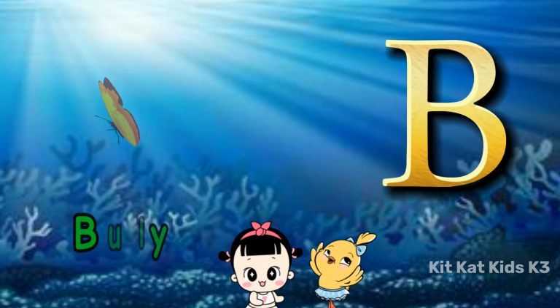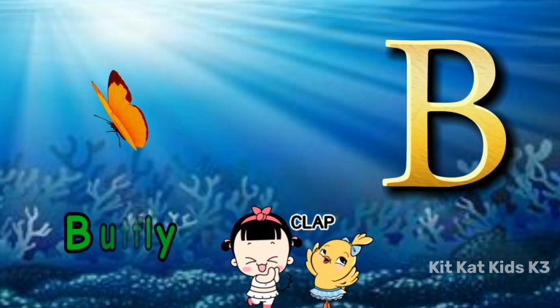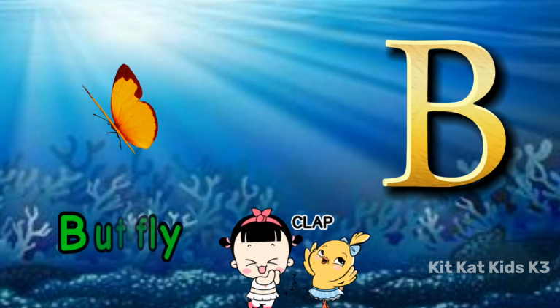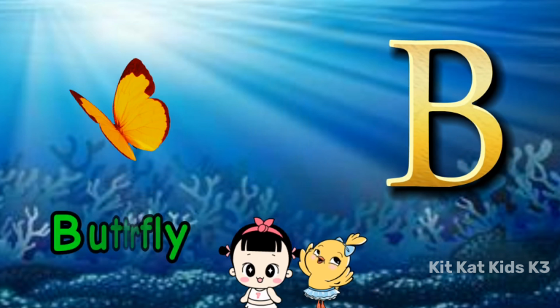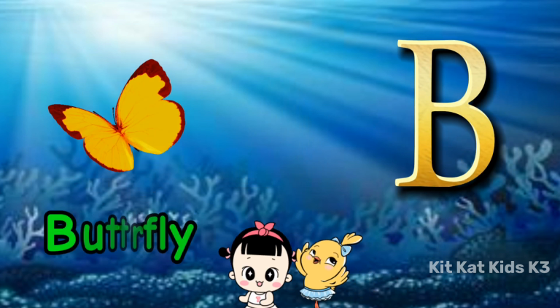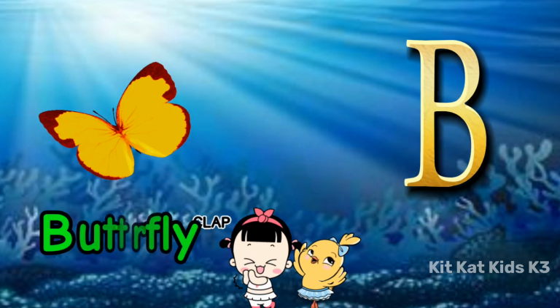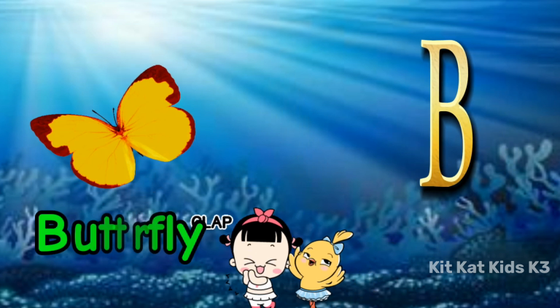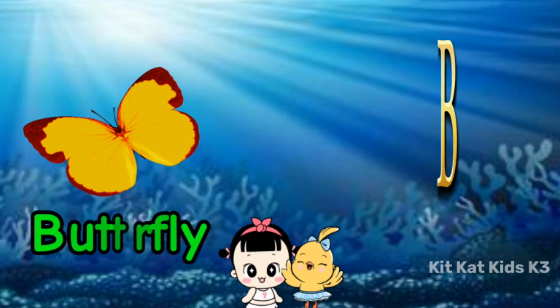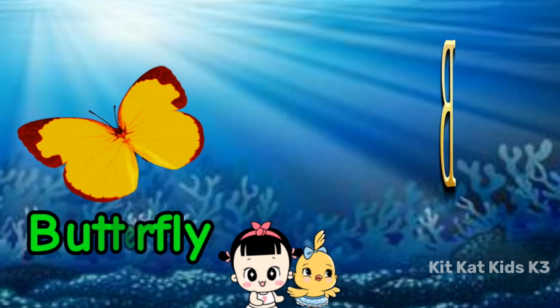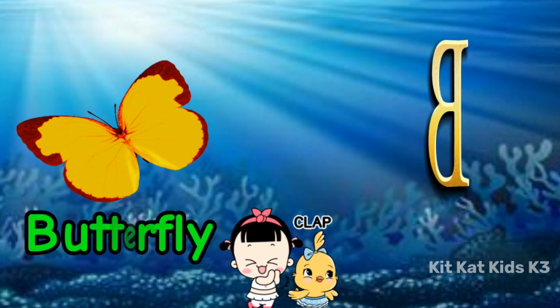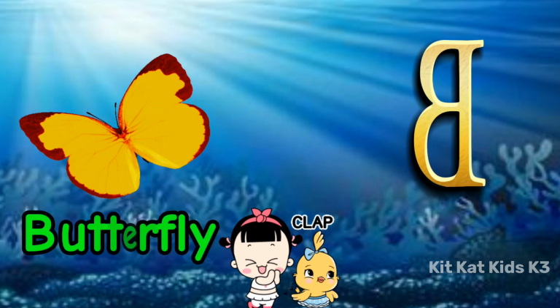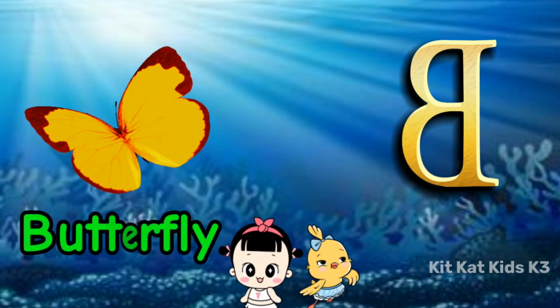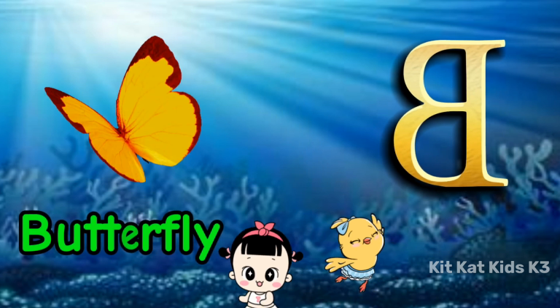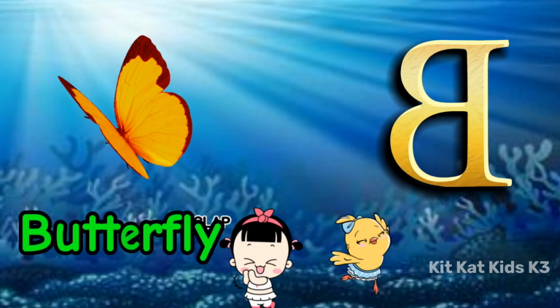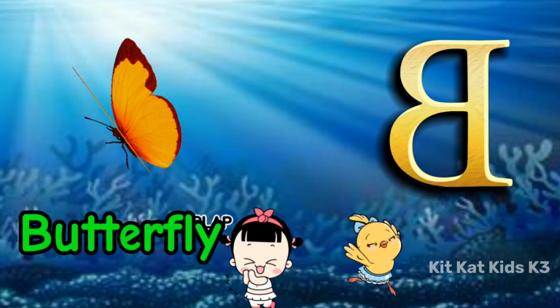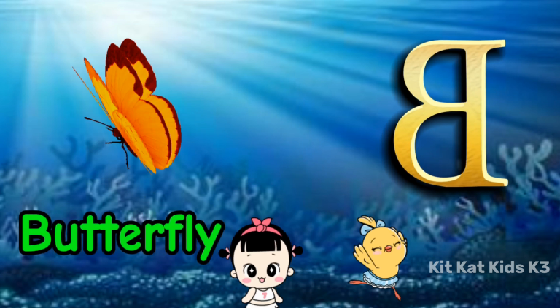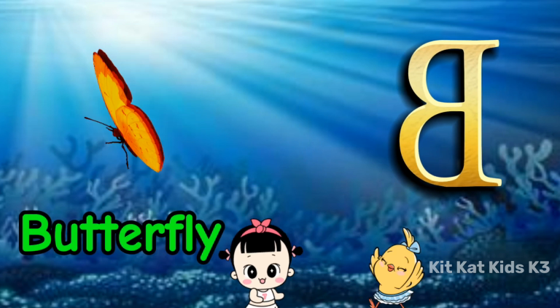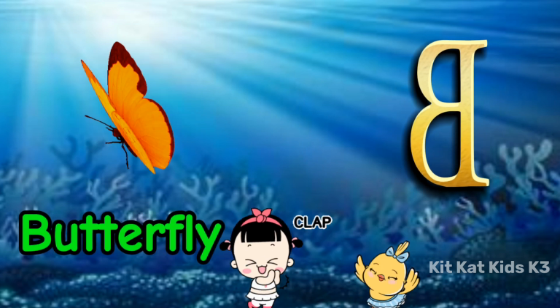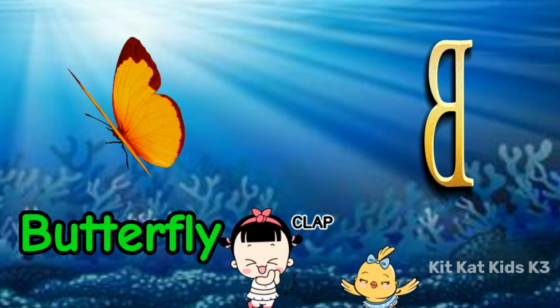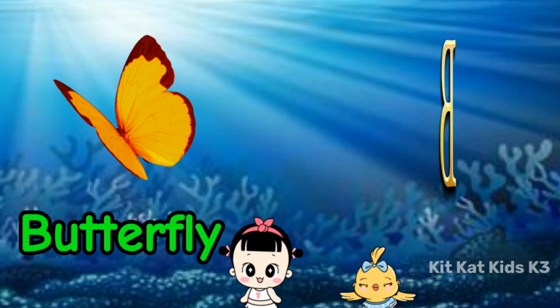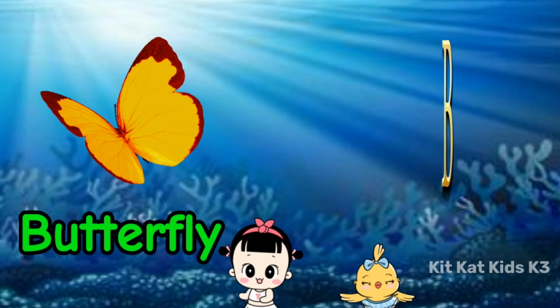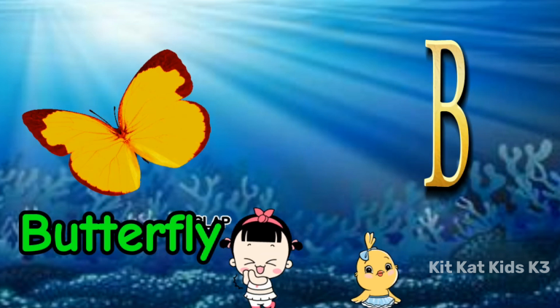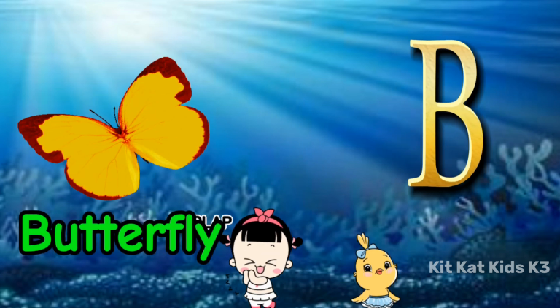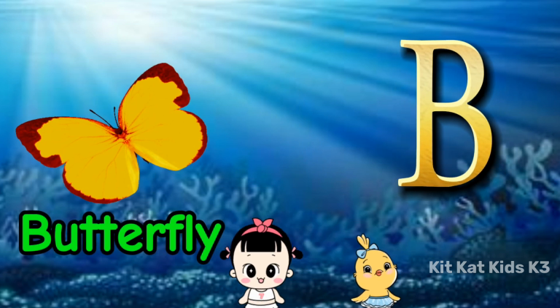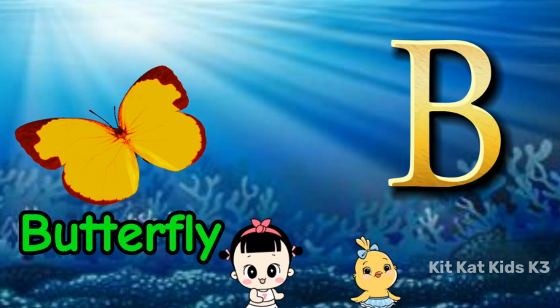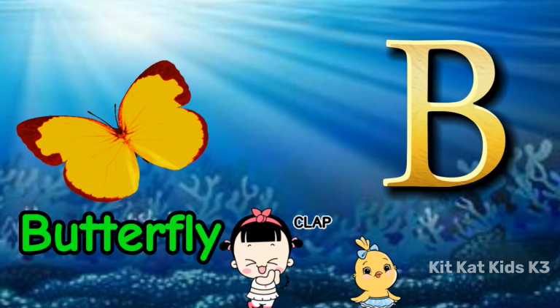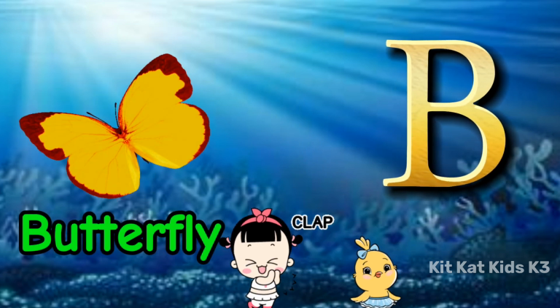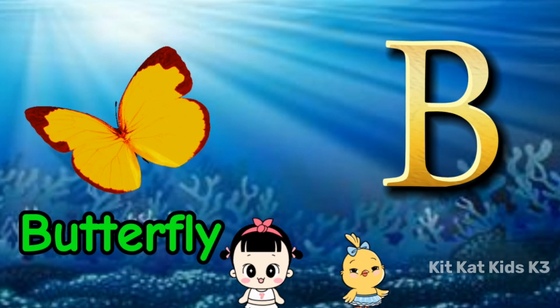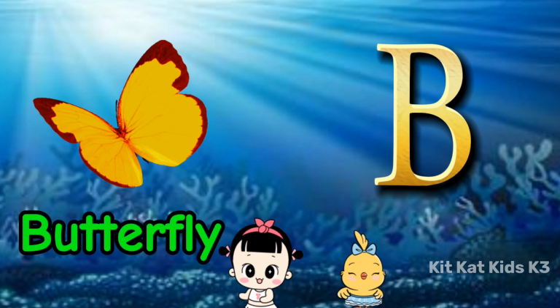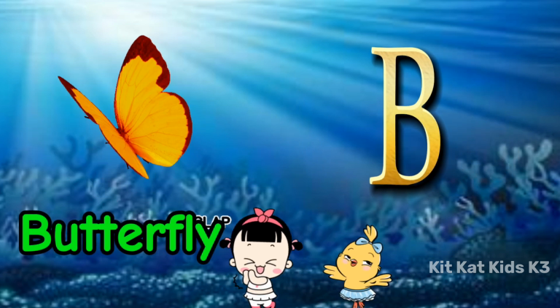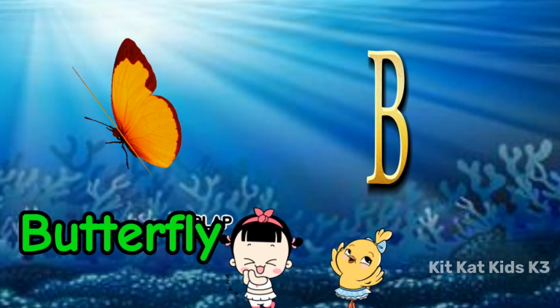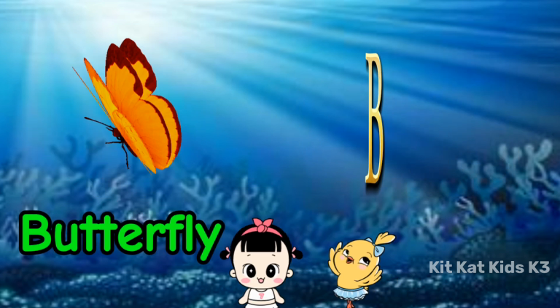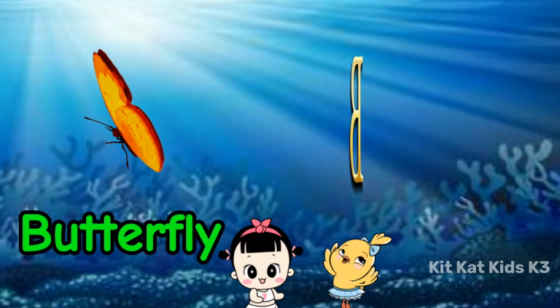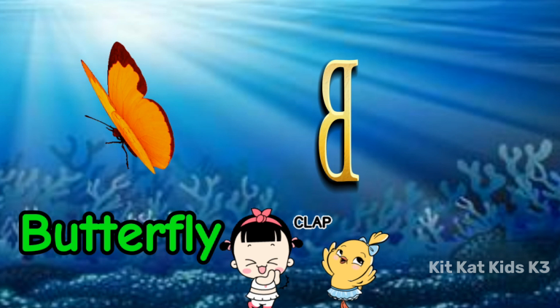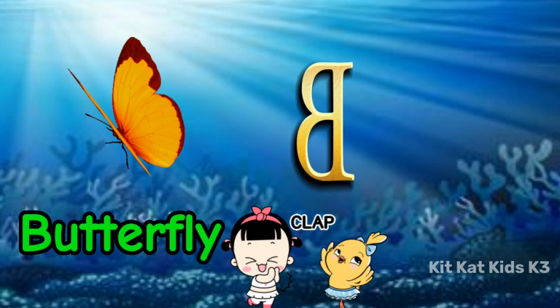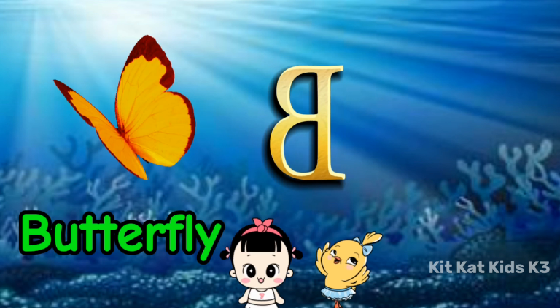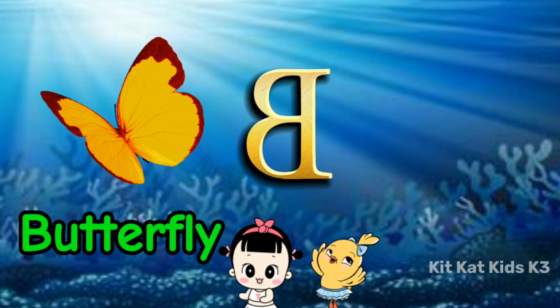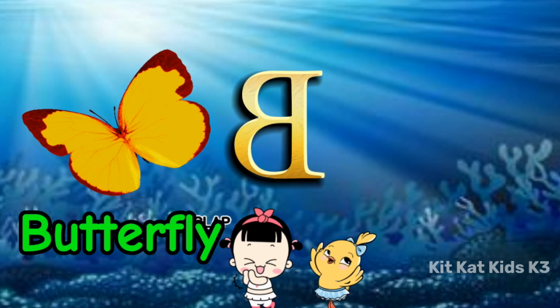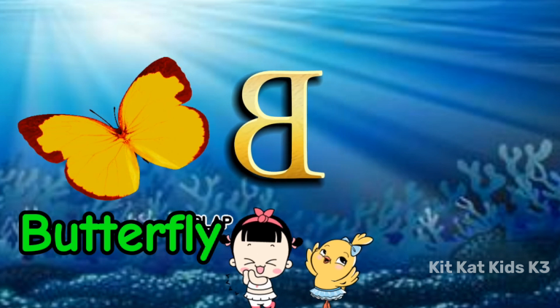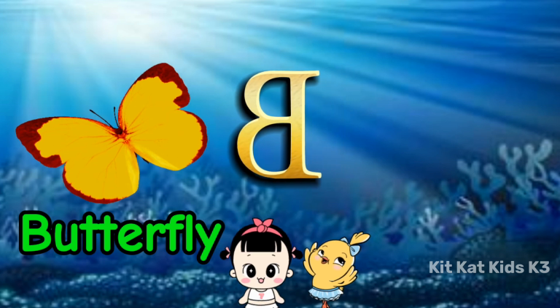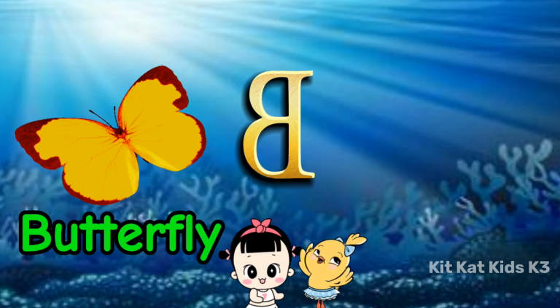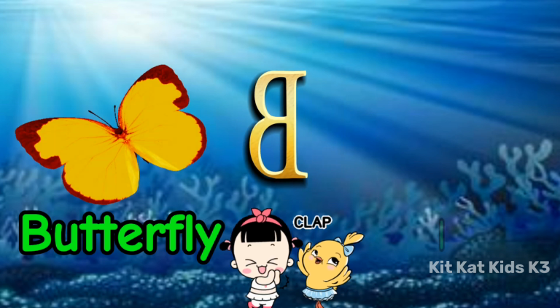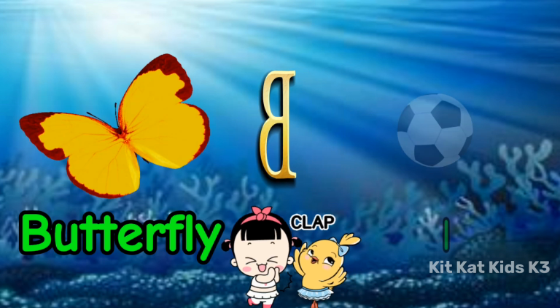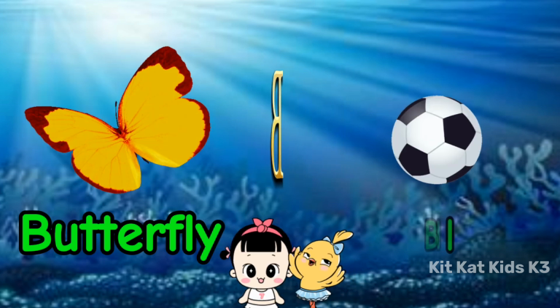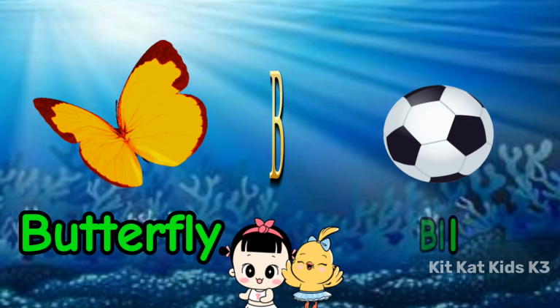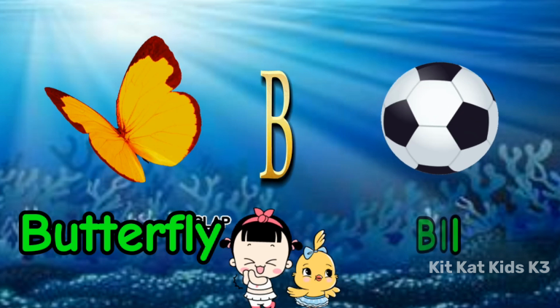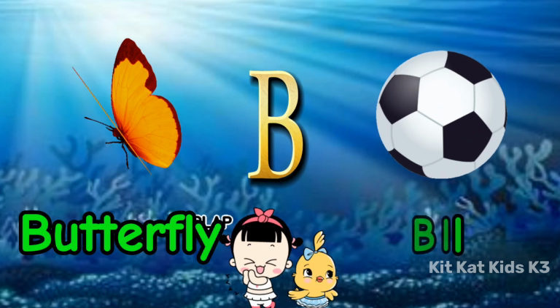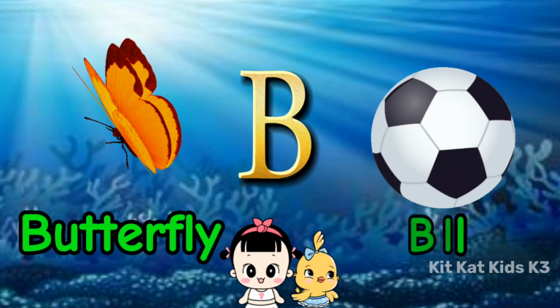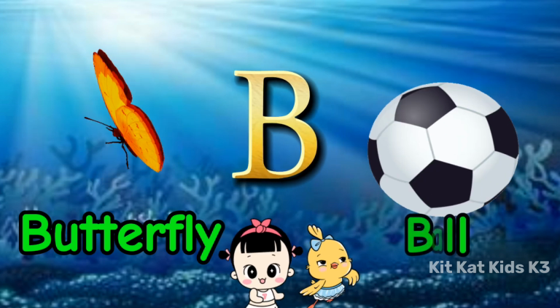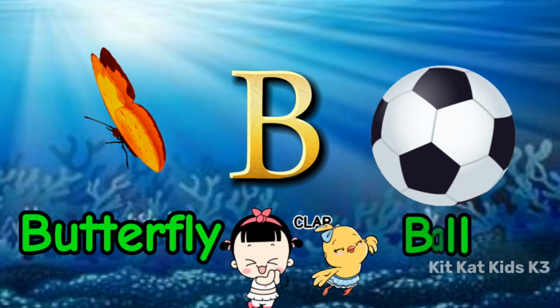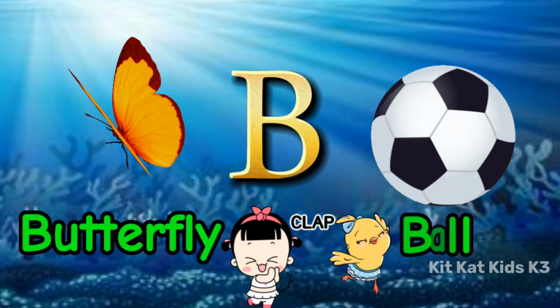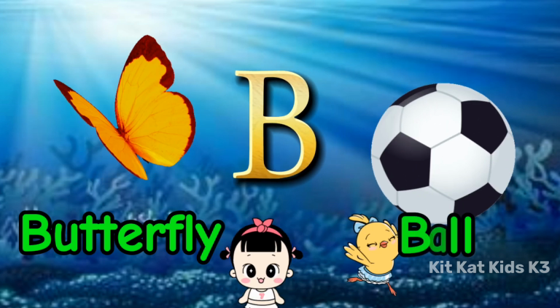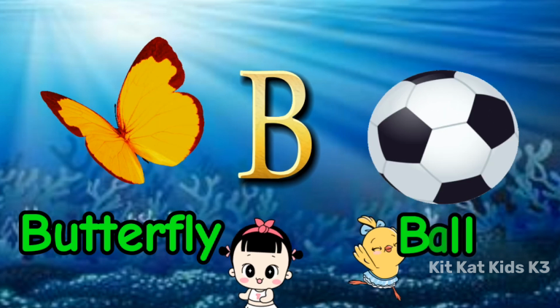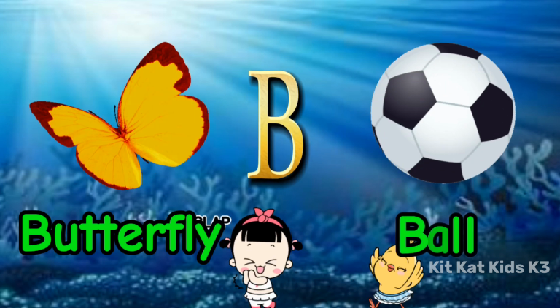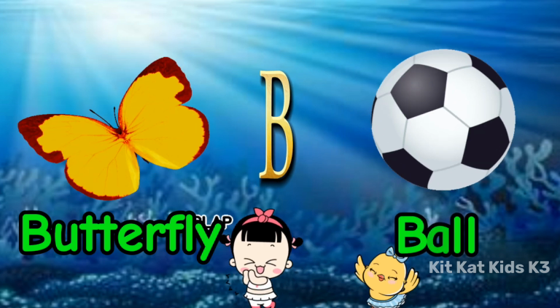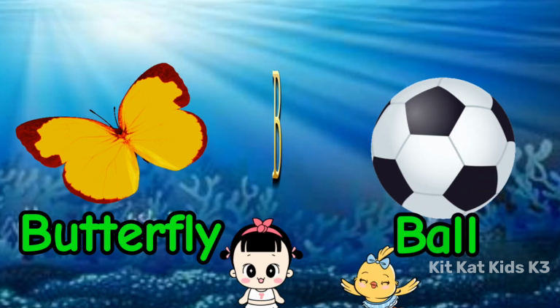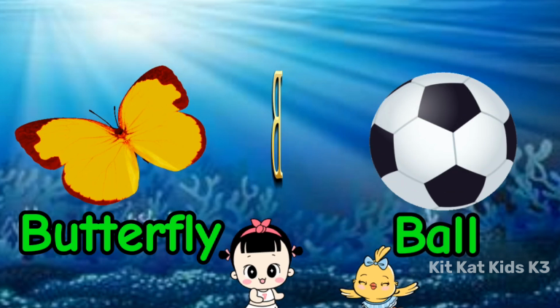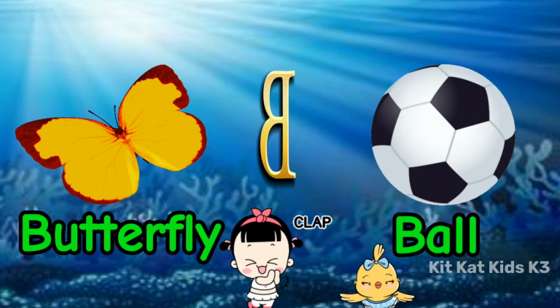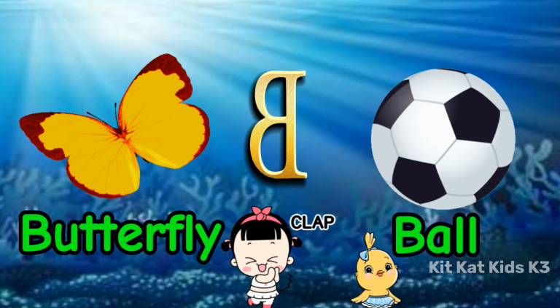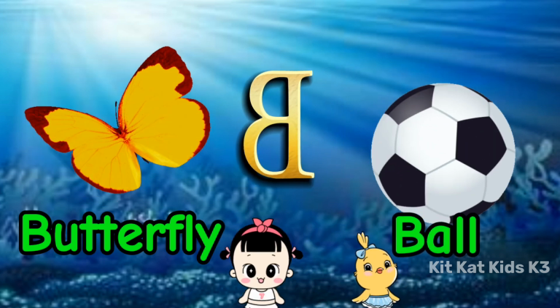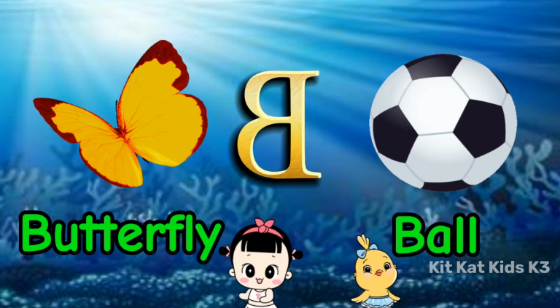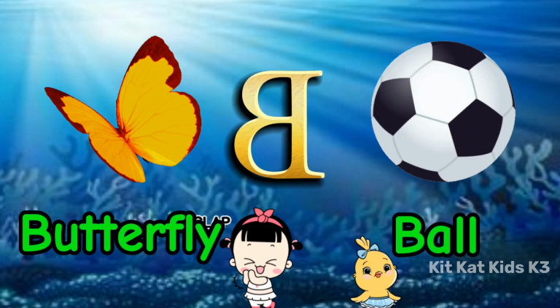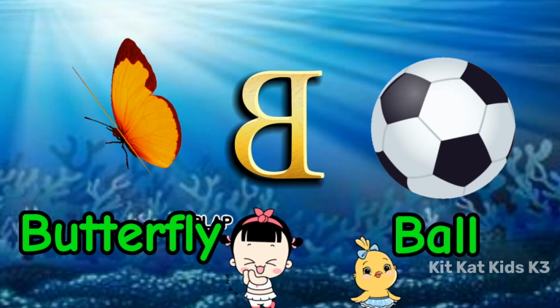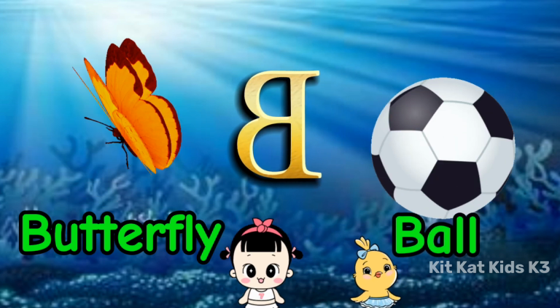B is for butterfly, colorful and fleet. B is for ball, bouncing to the beat.